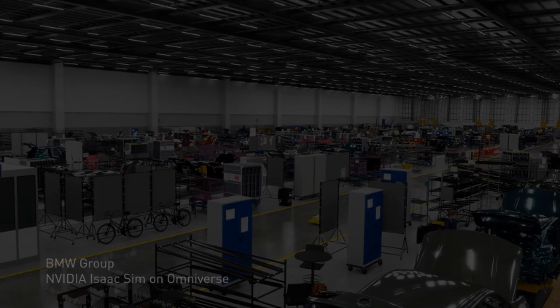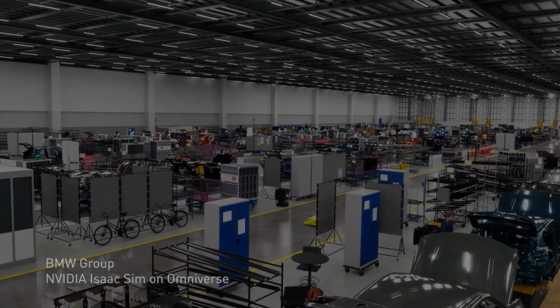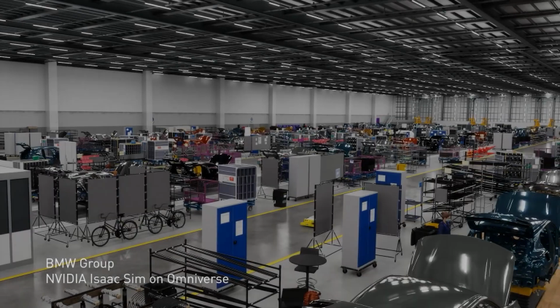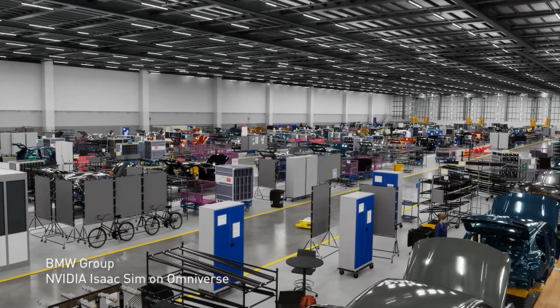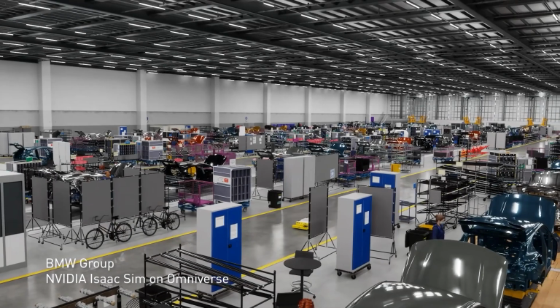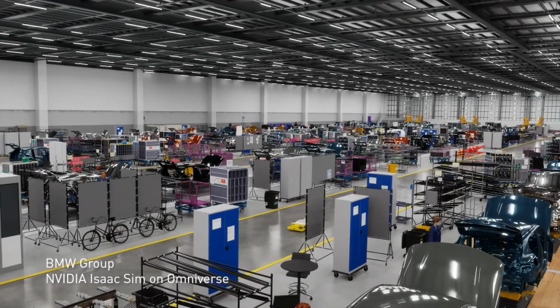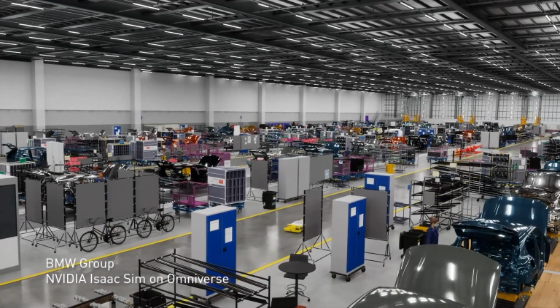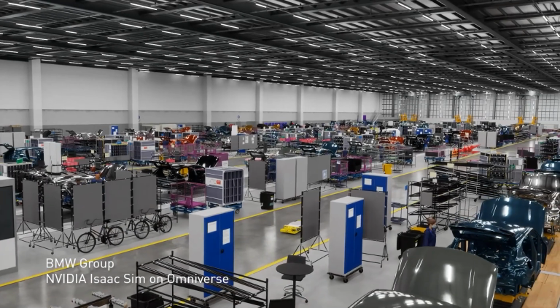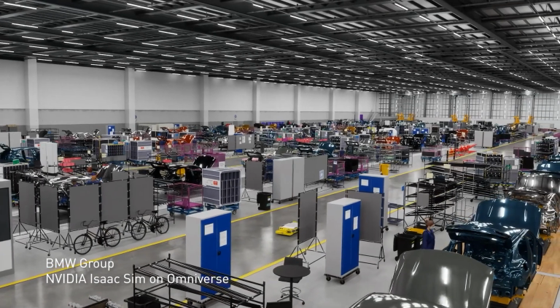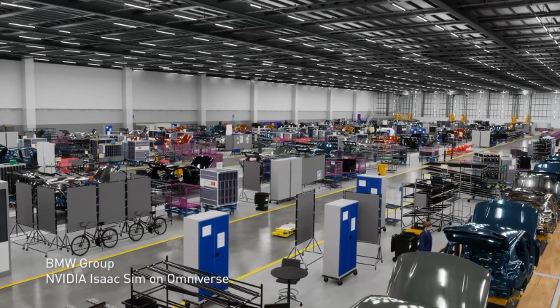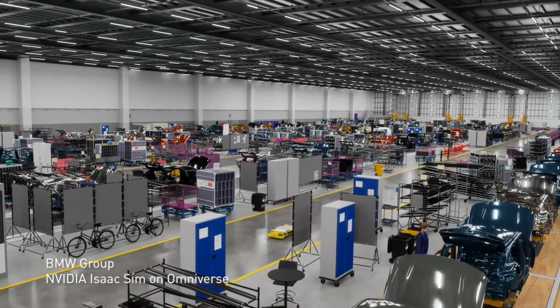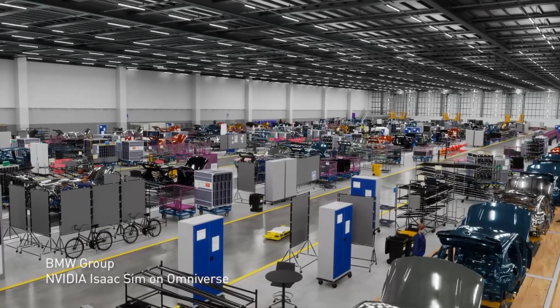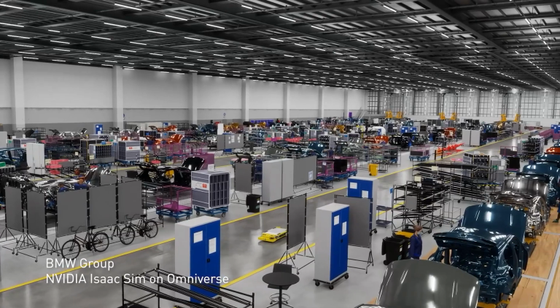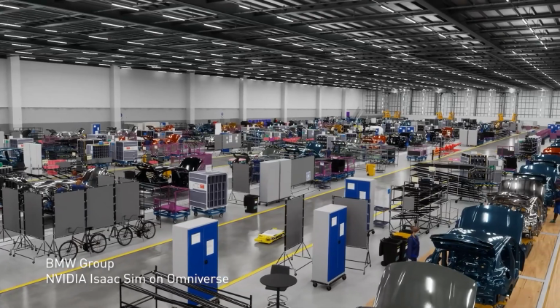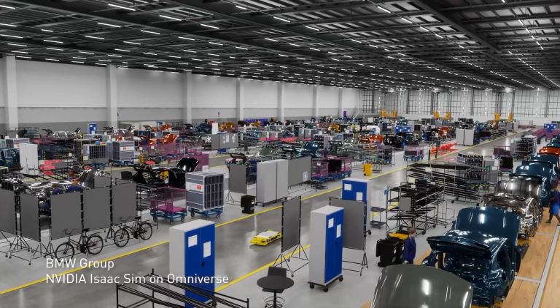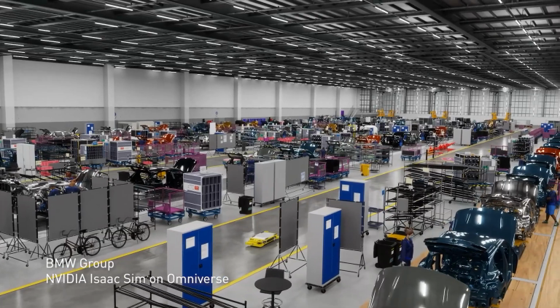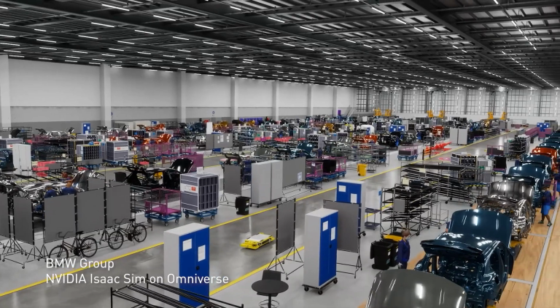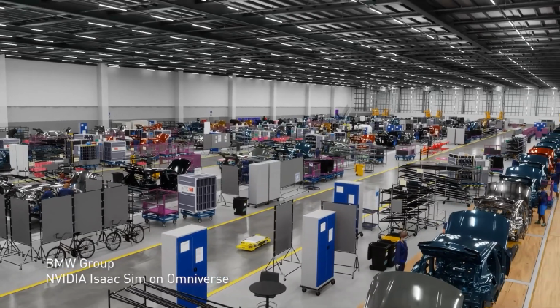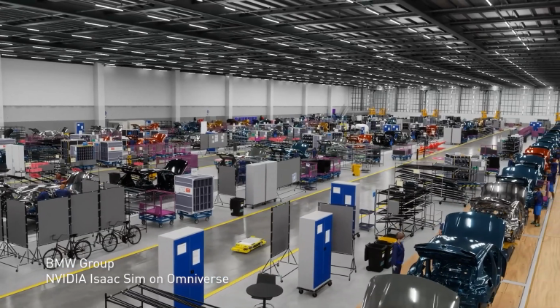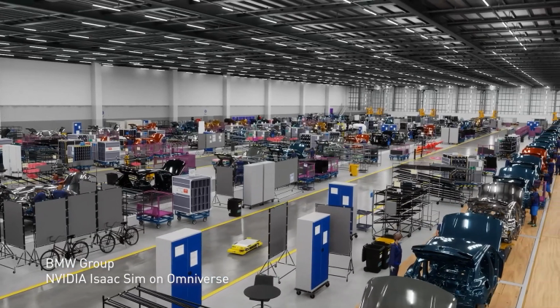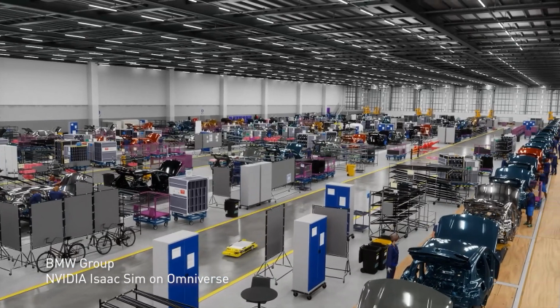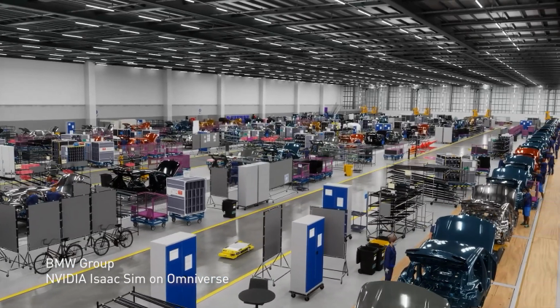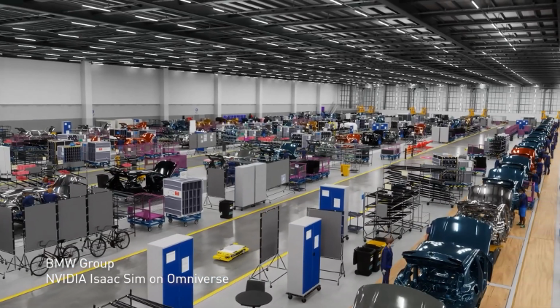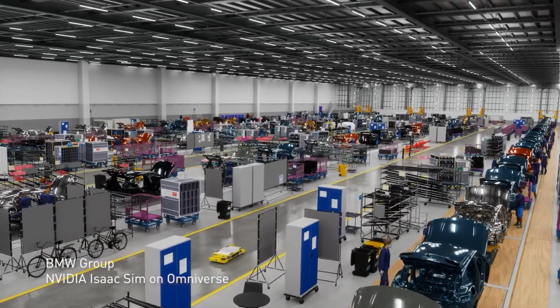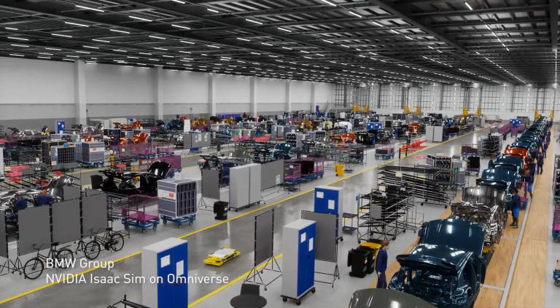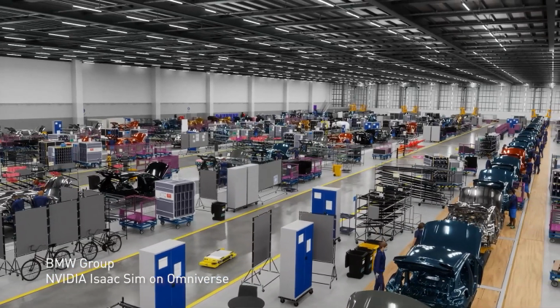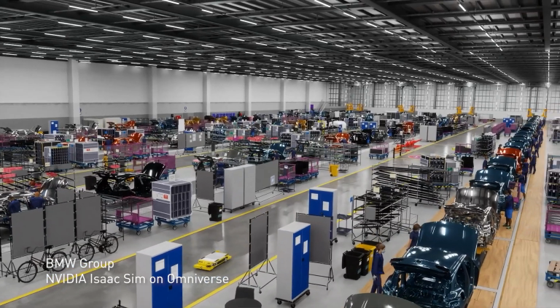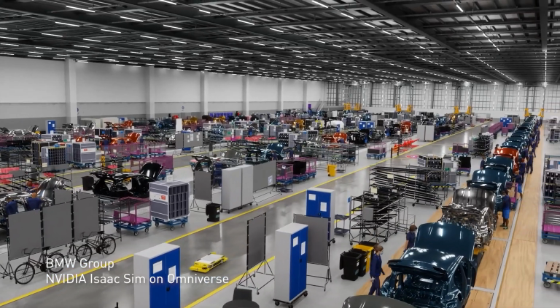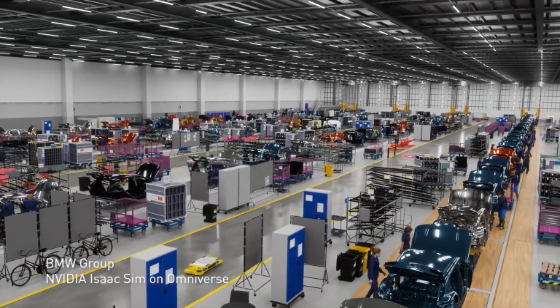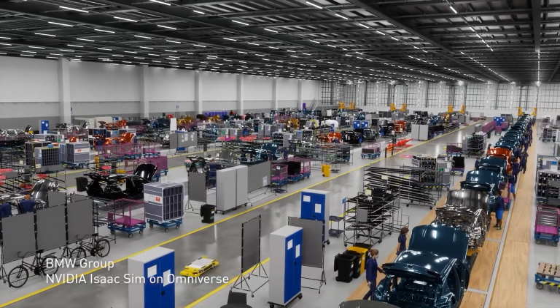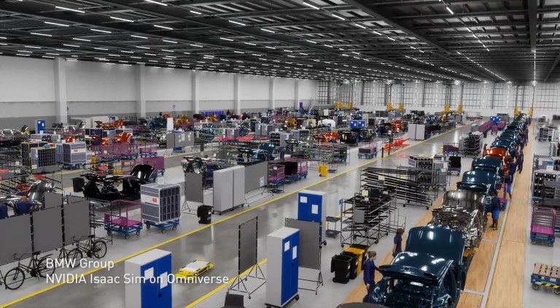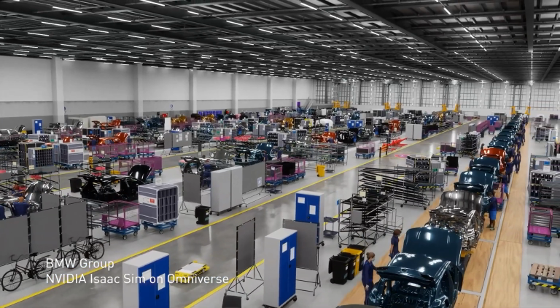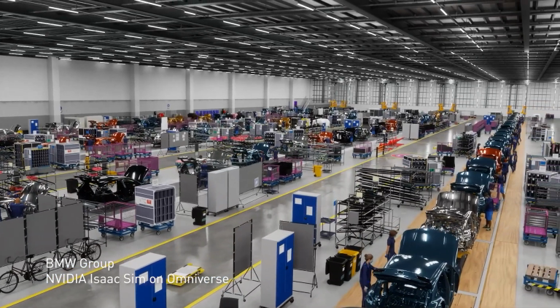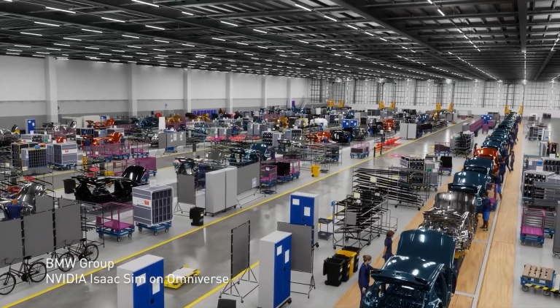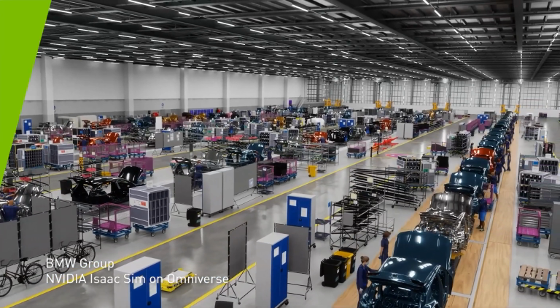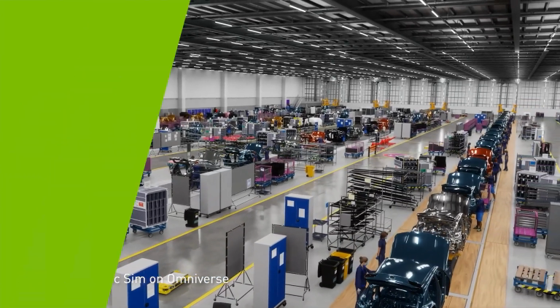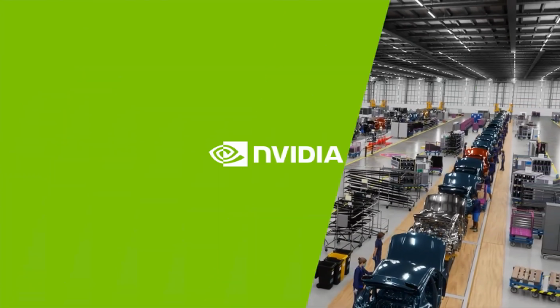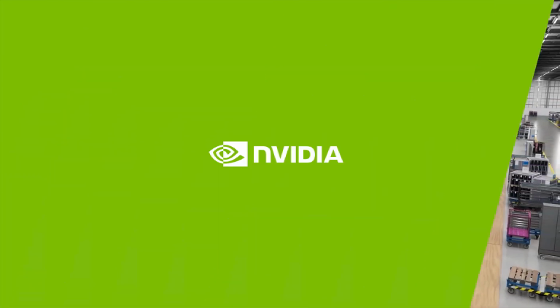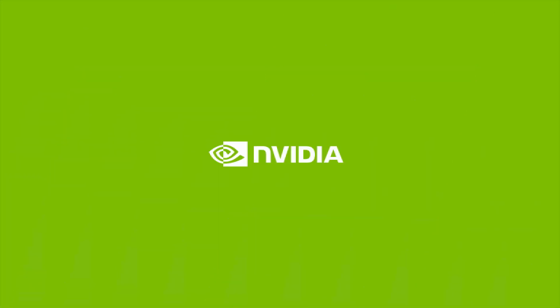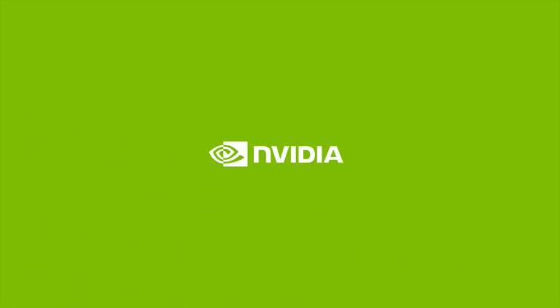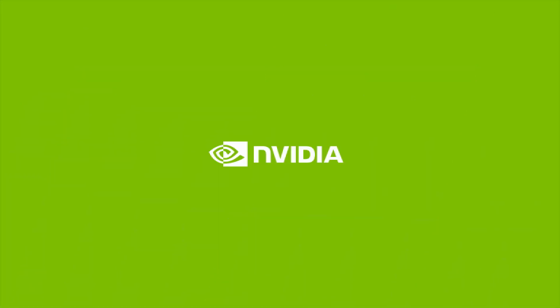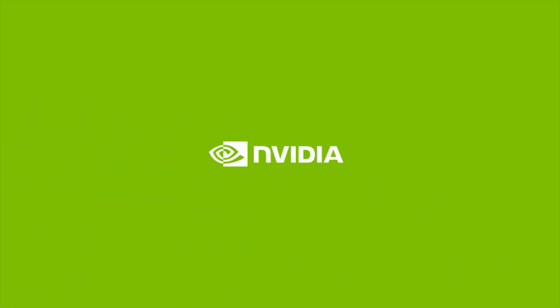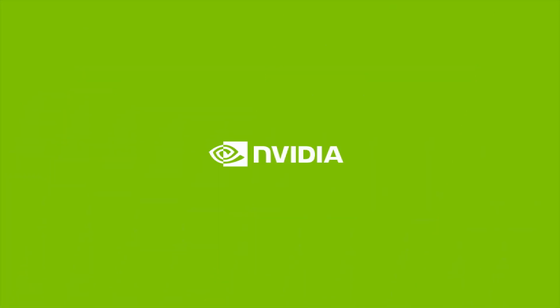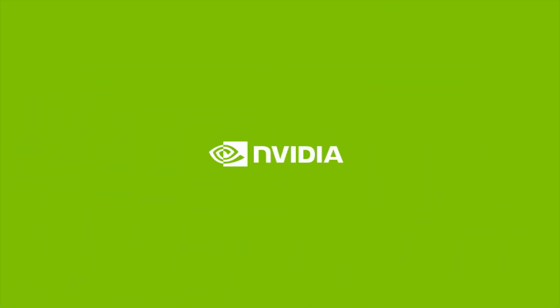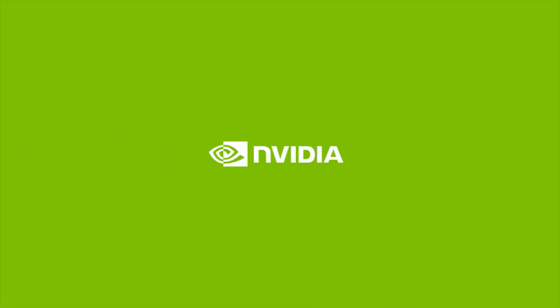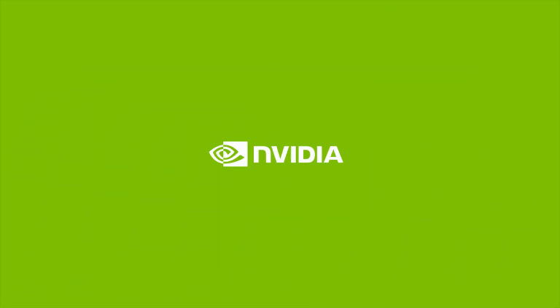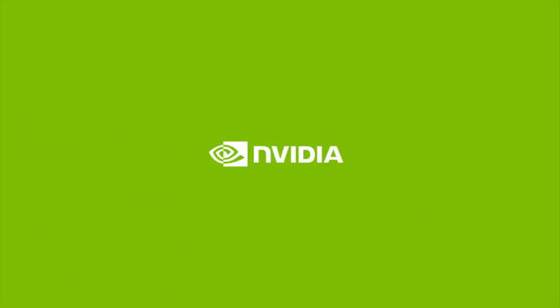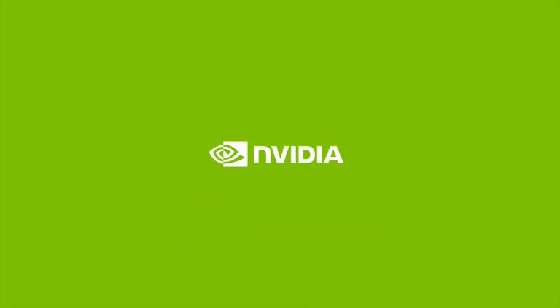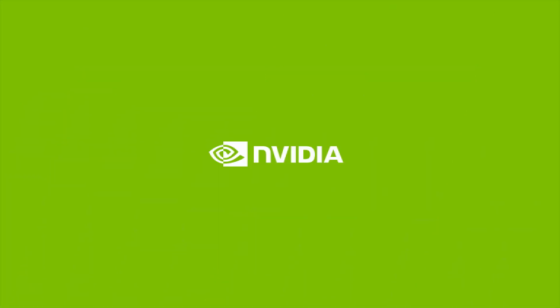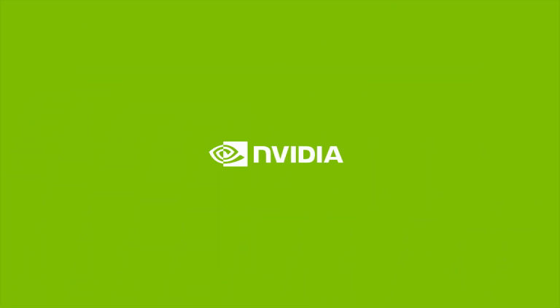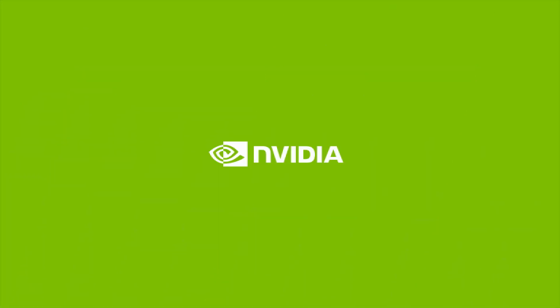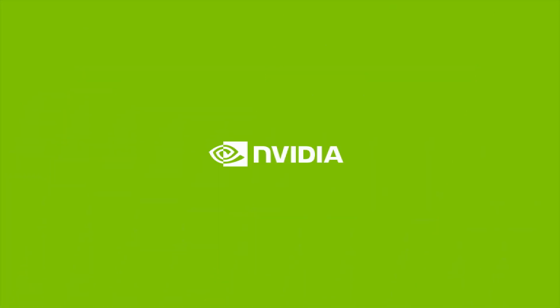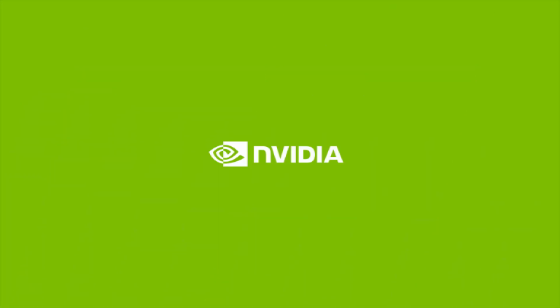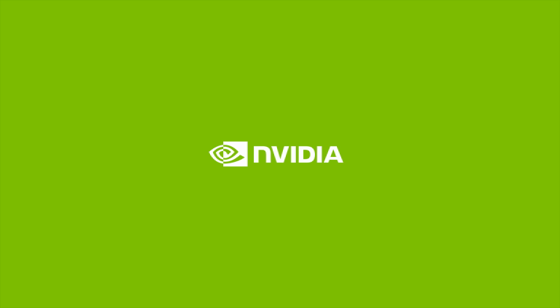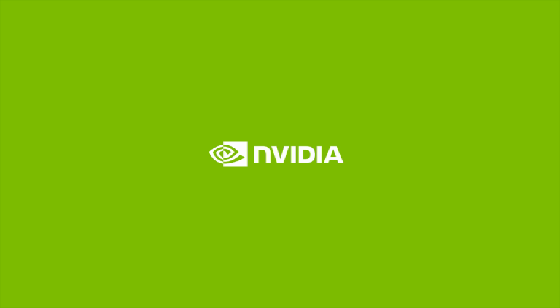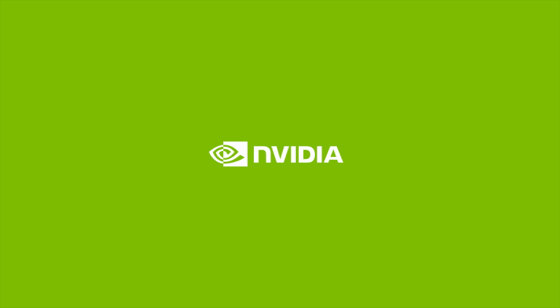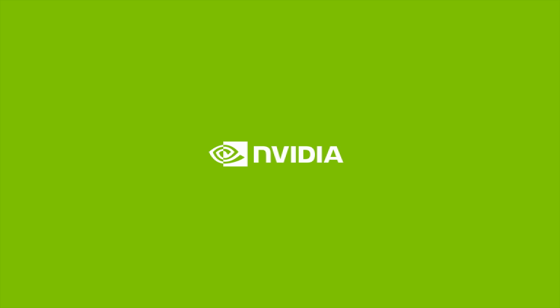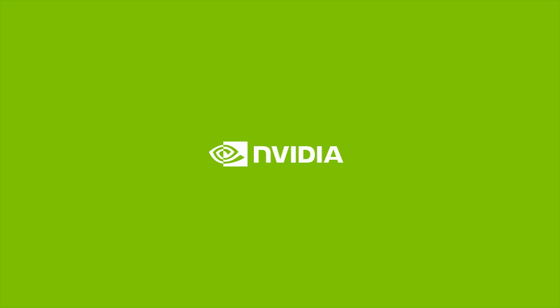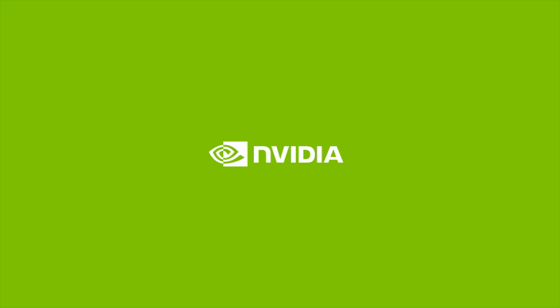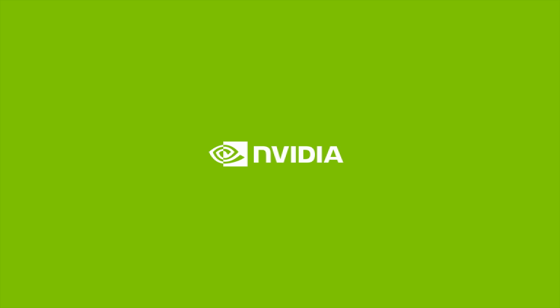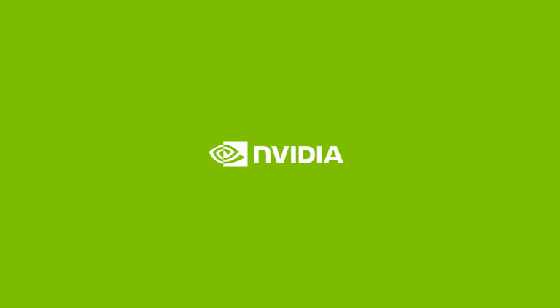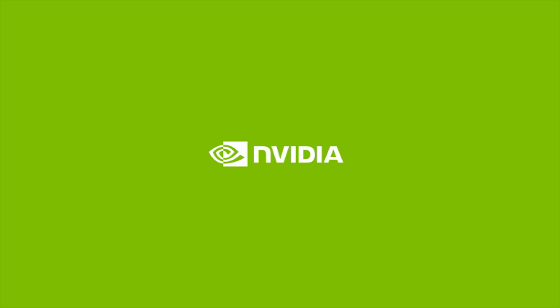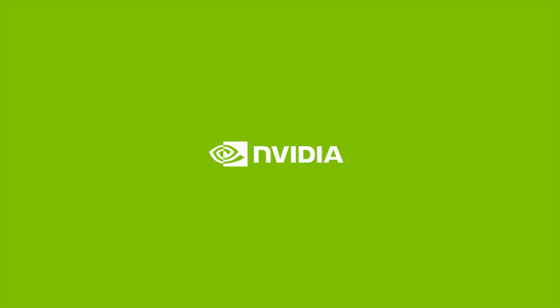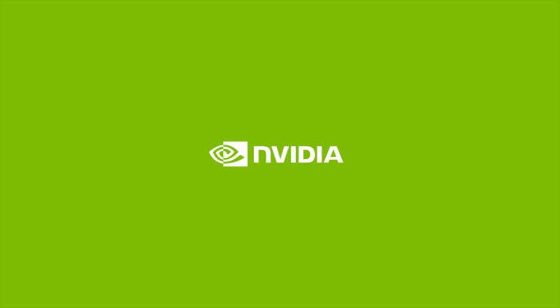Explore our retail solutions on NVIDIA.com to learn more about how NVIDIA is optimizing every part of the retail supply chain.